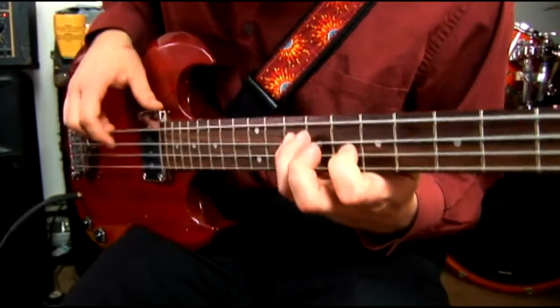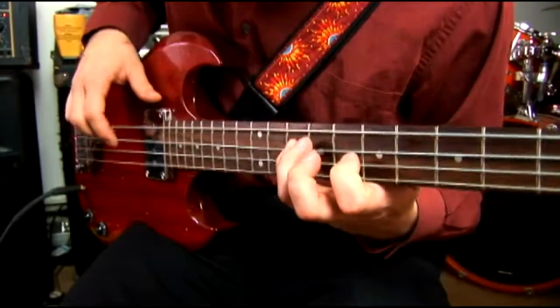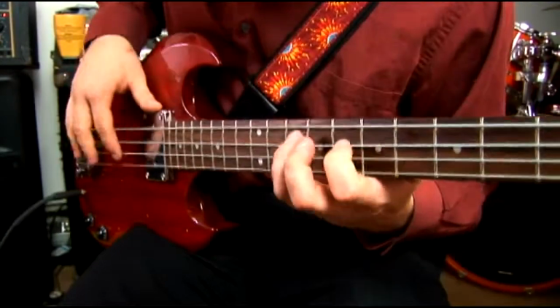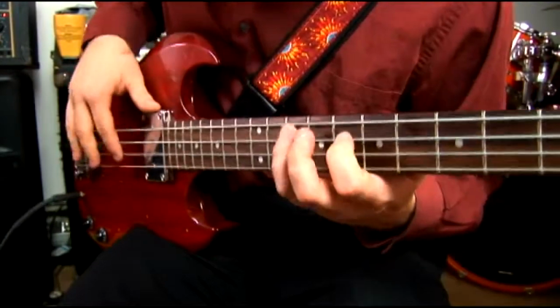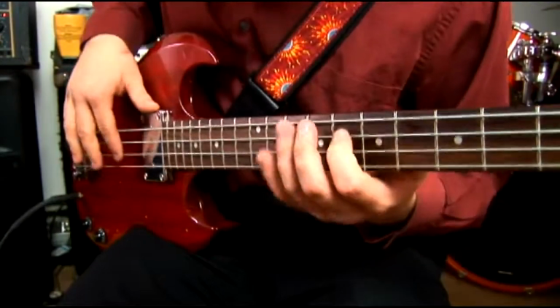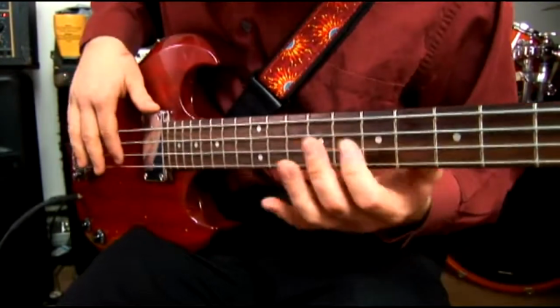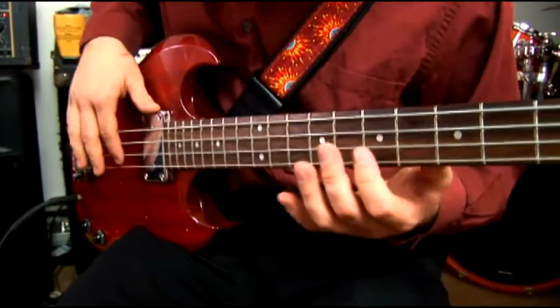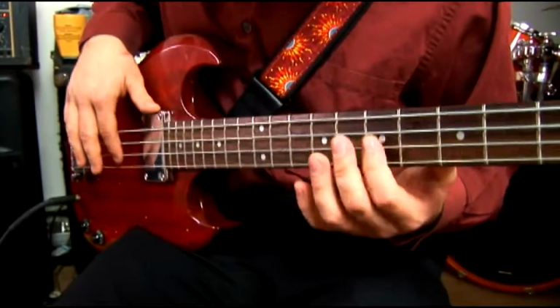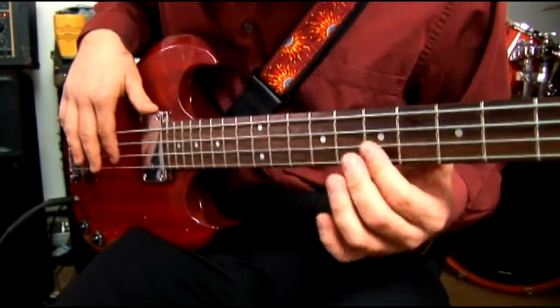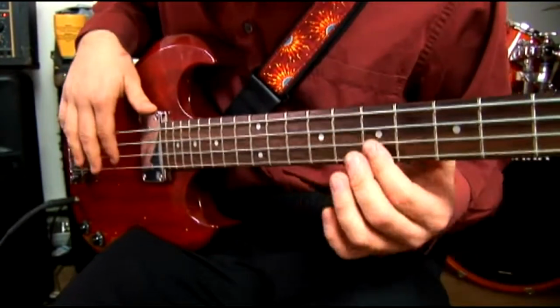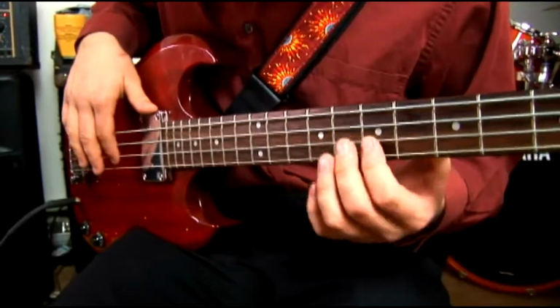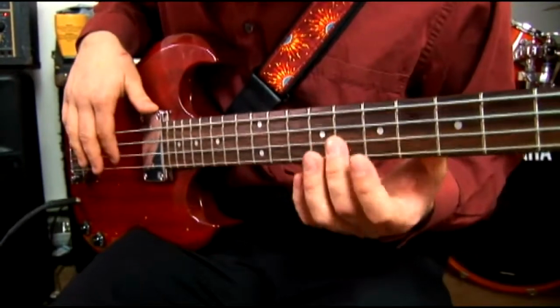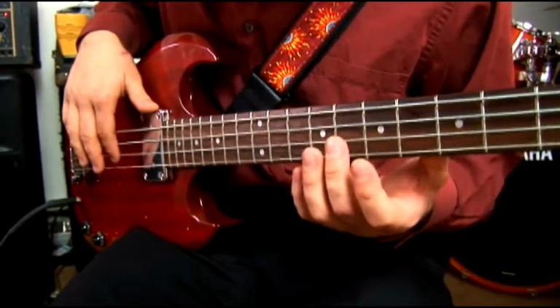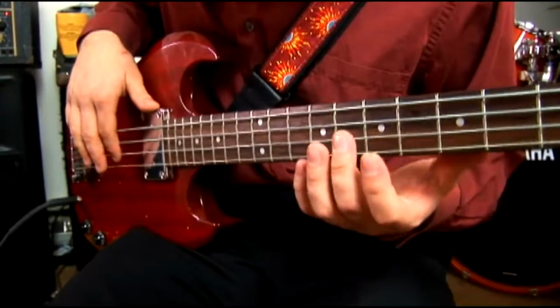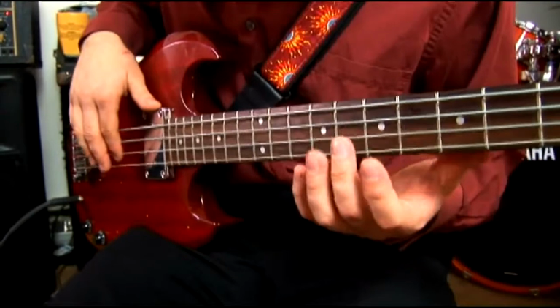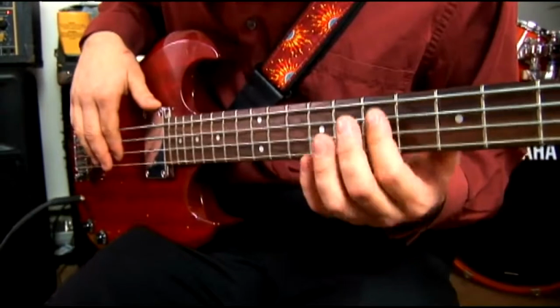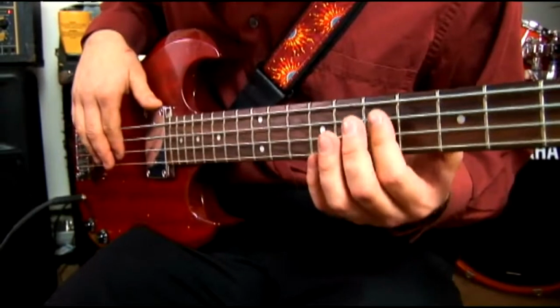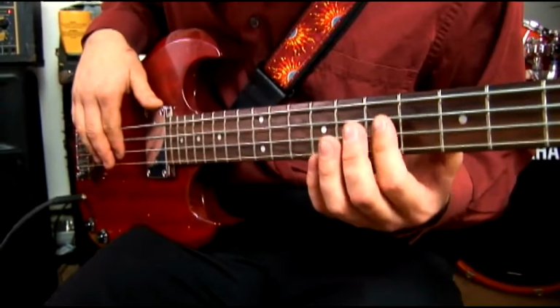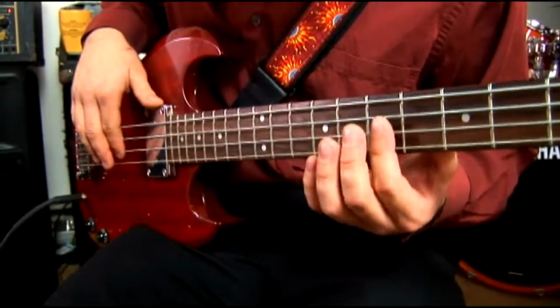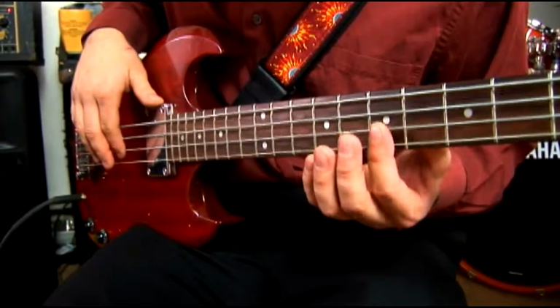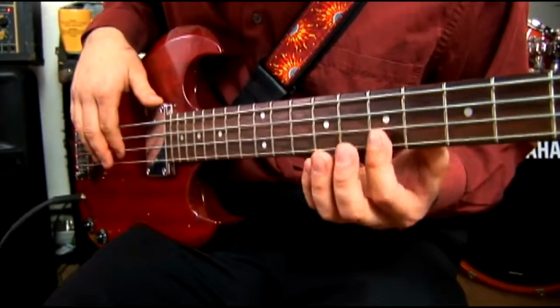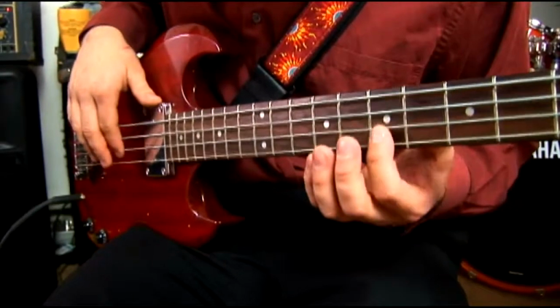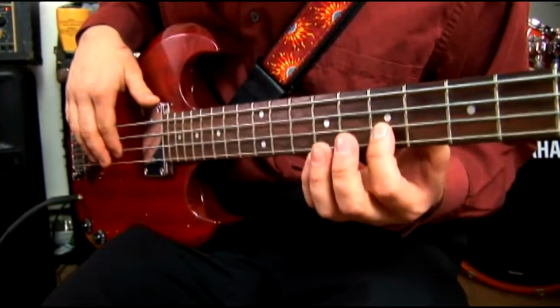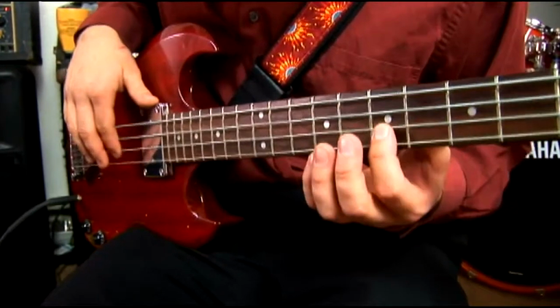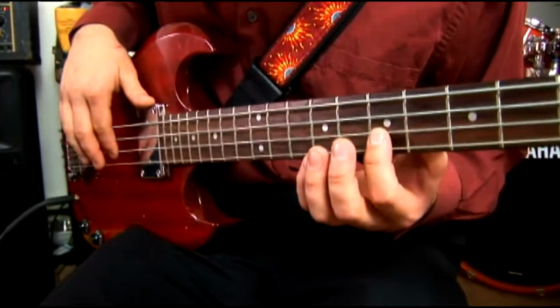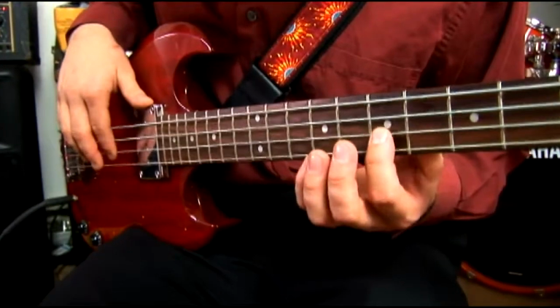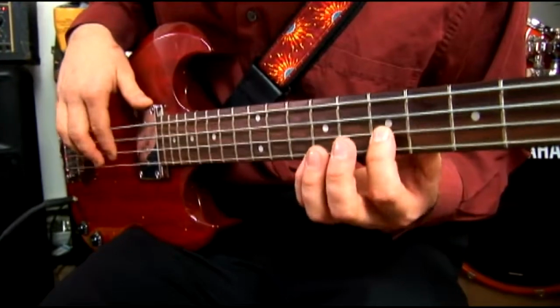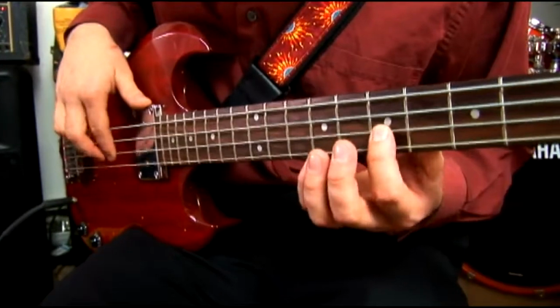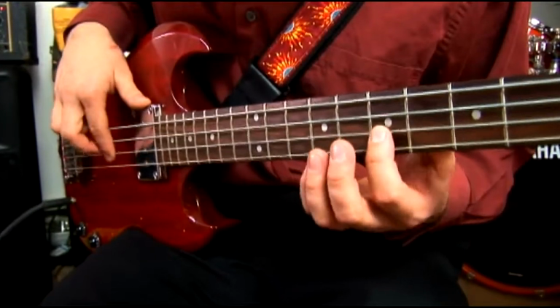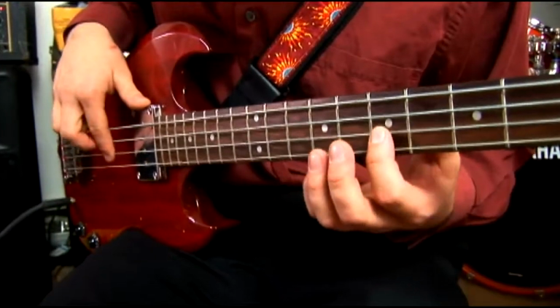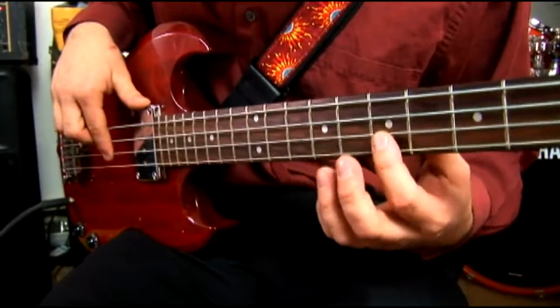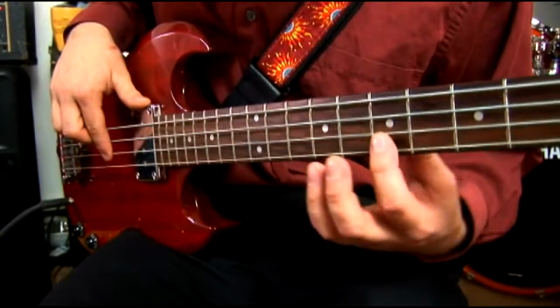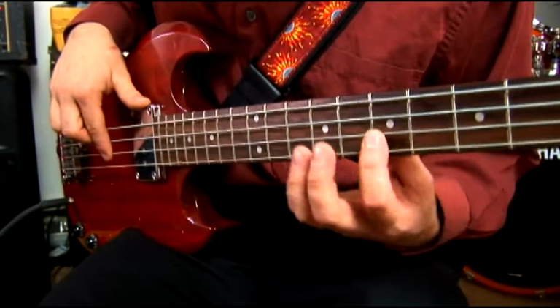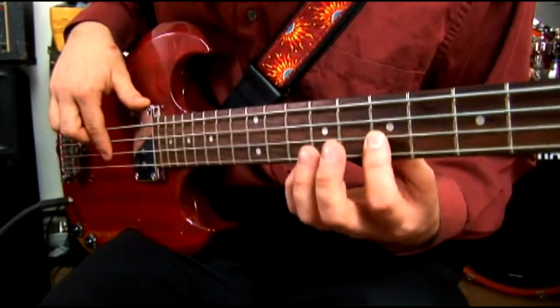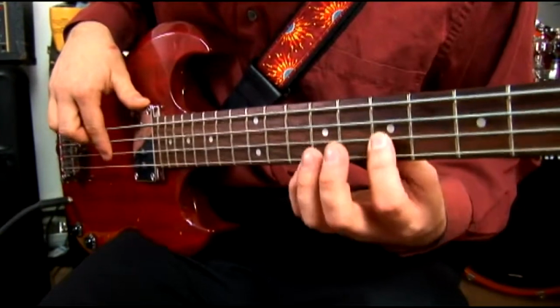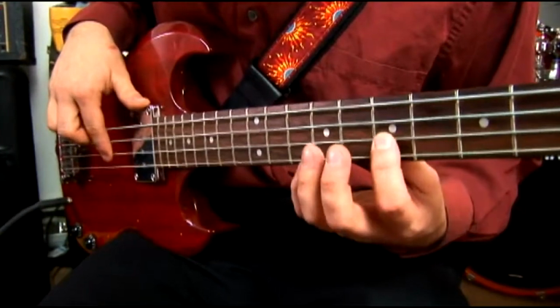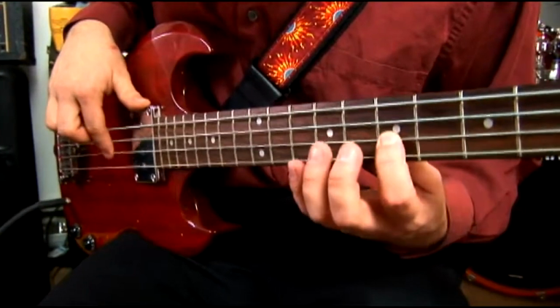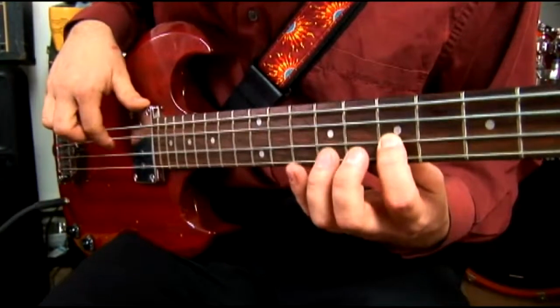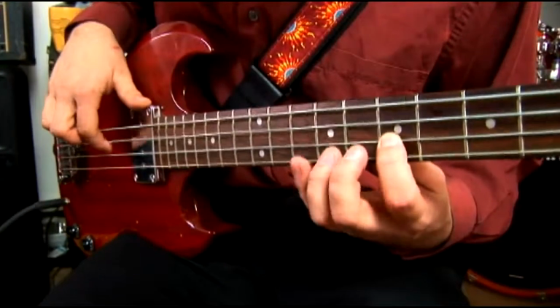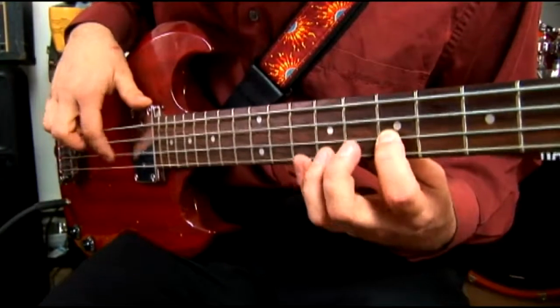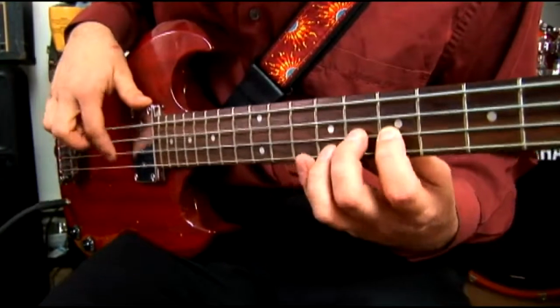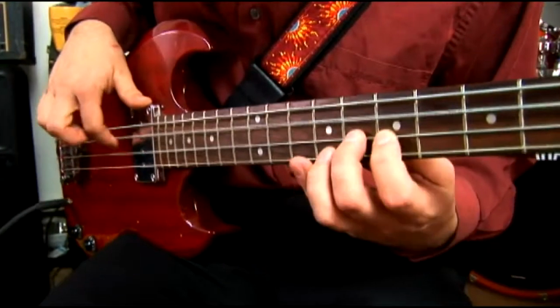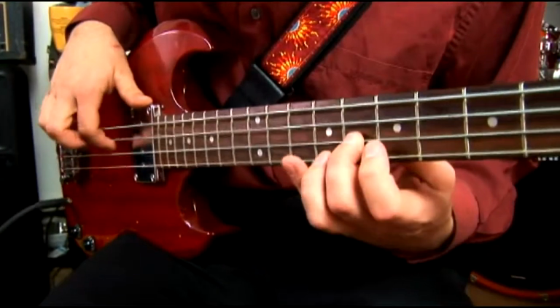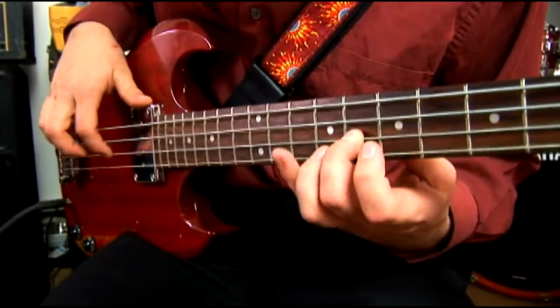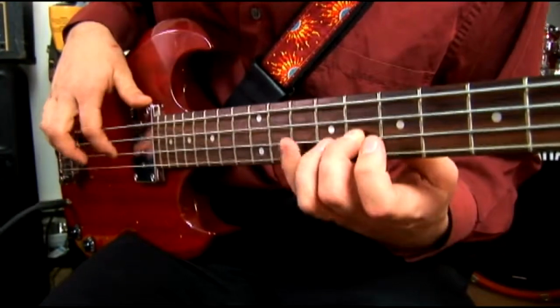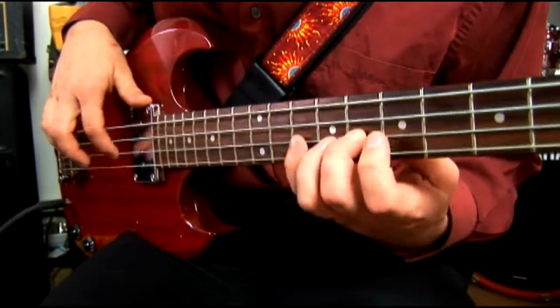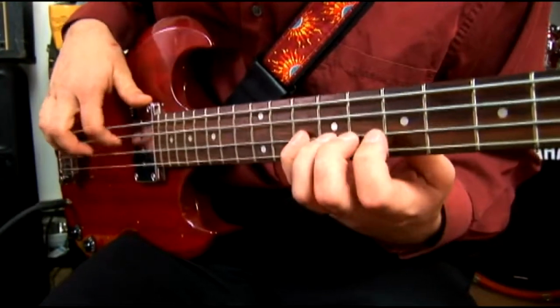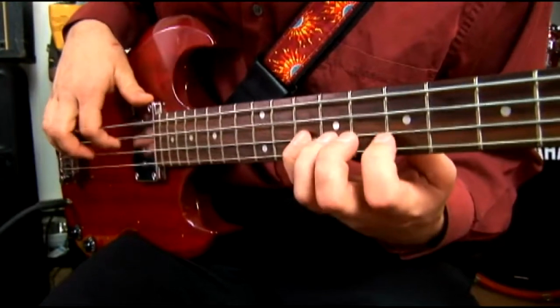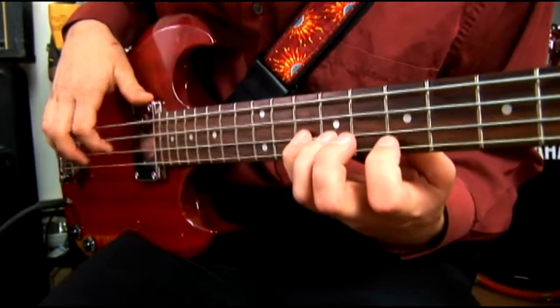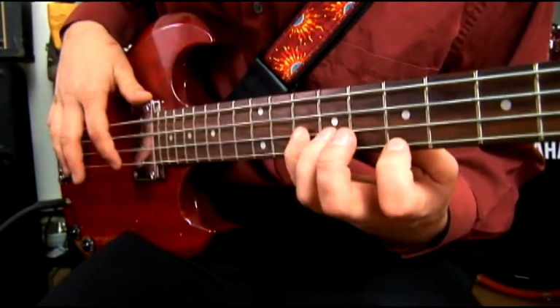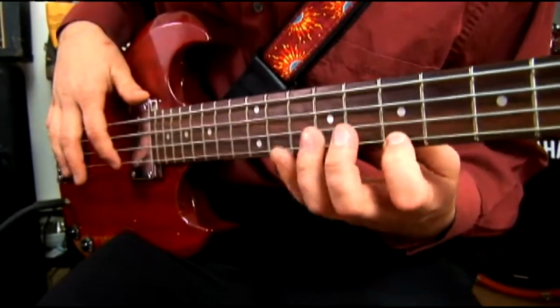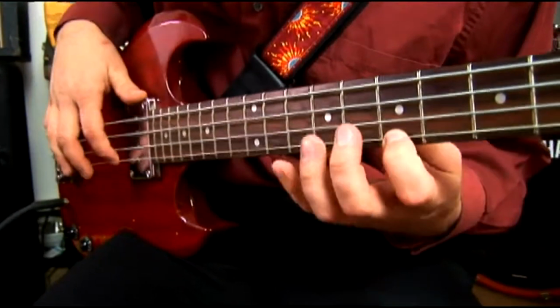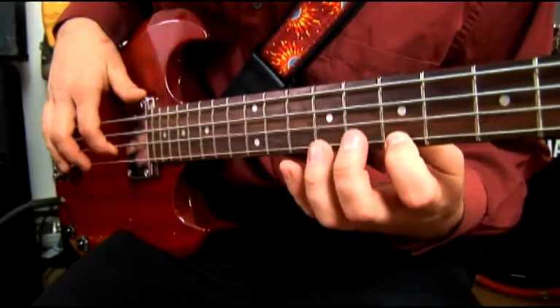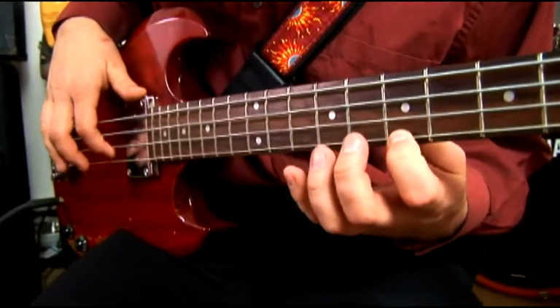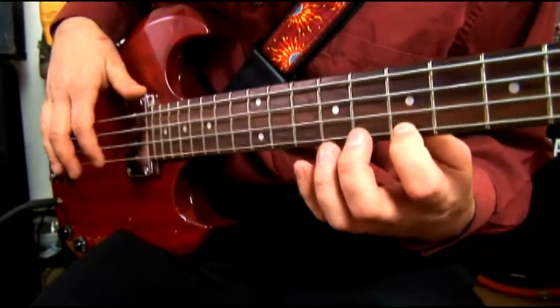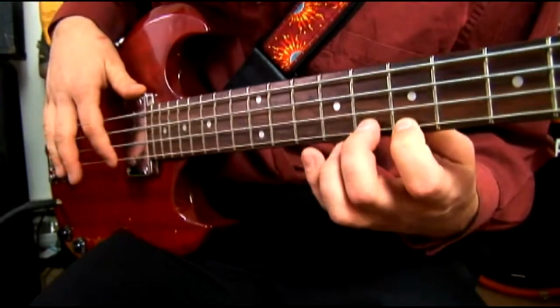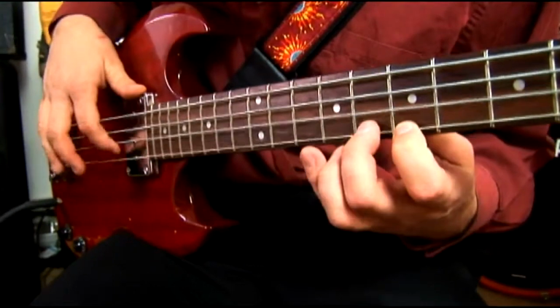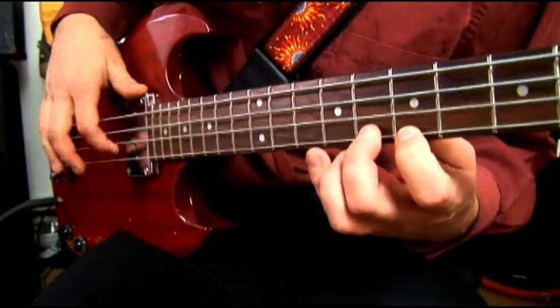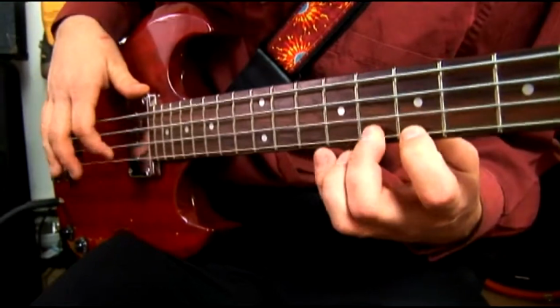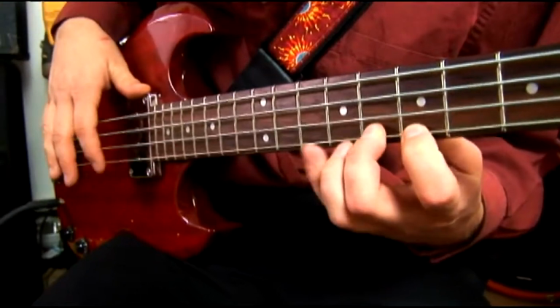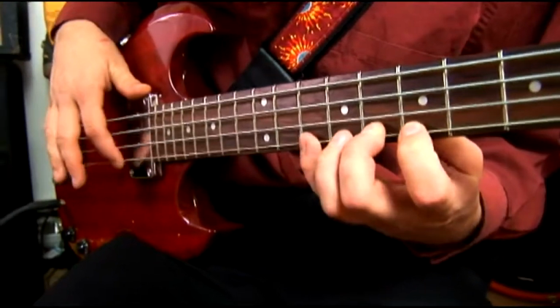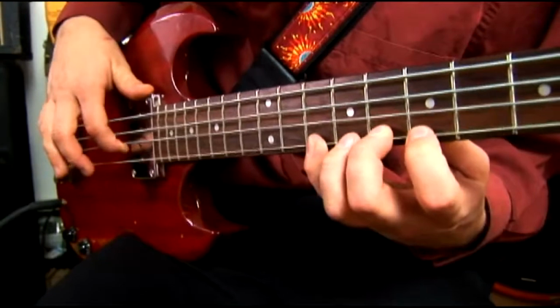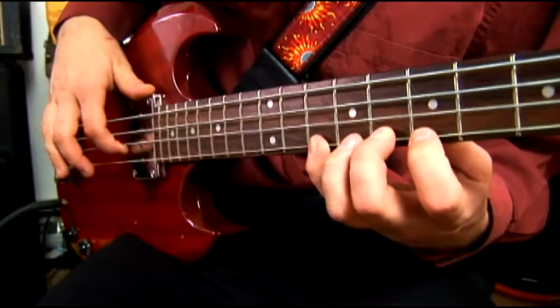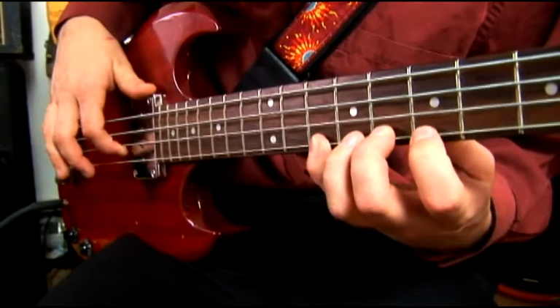And then the next two strings is the same pattern except it starts on 7. So you have 7, 8, 10, 7, 8, 10.